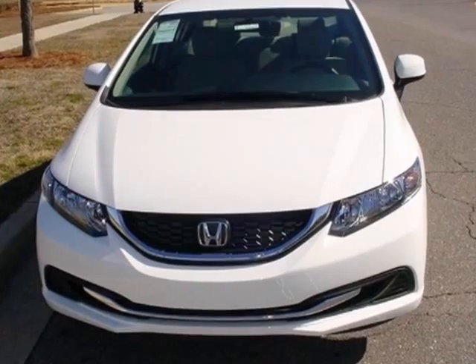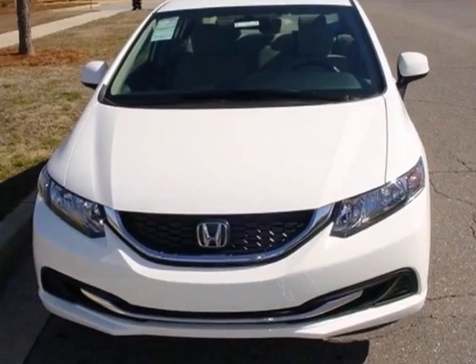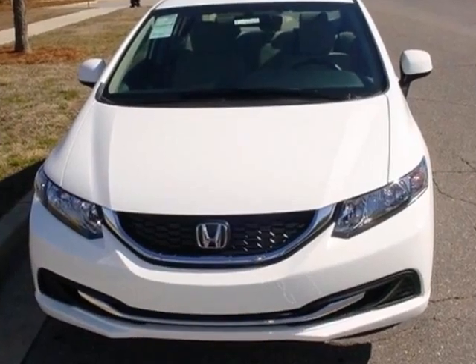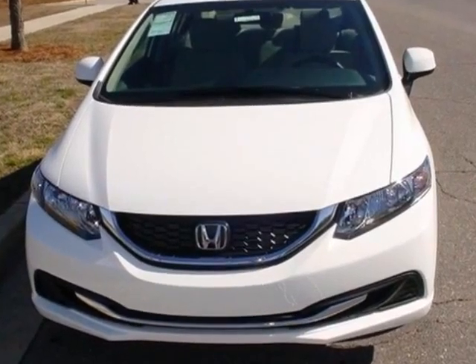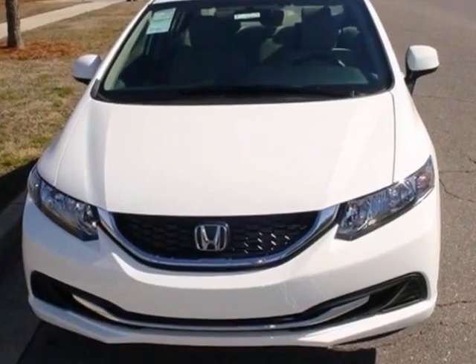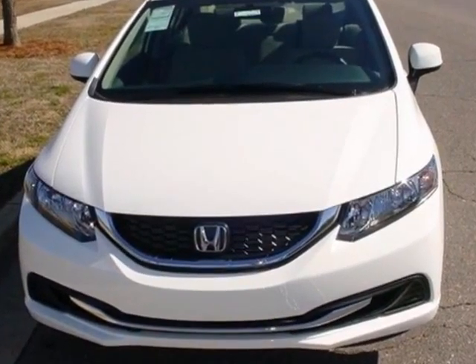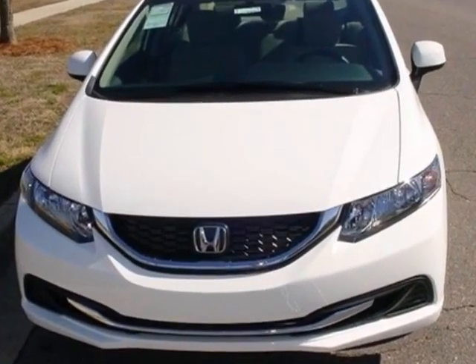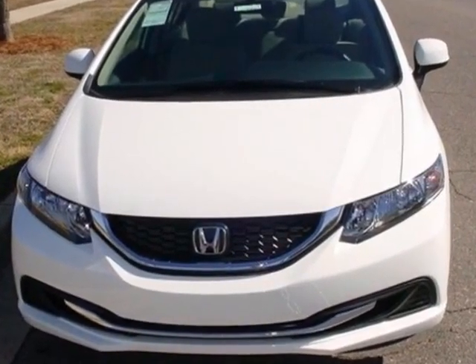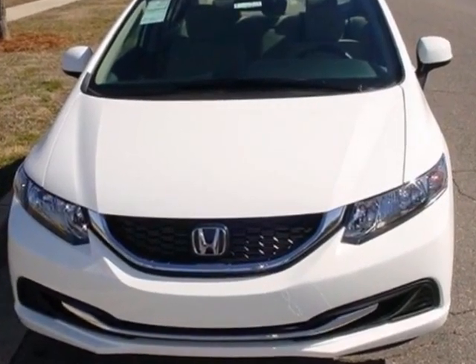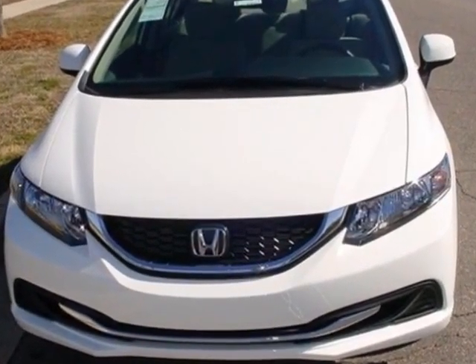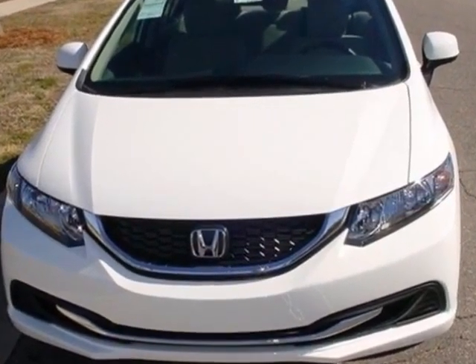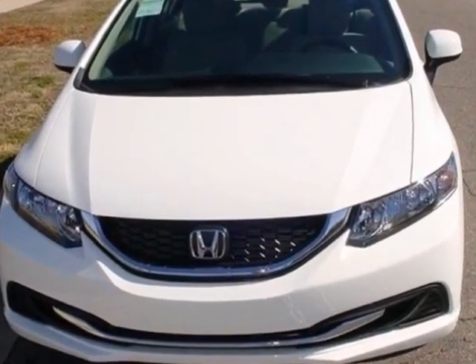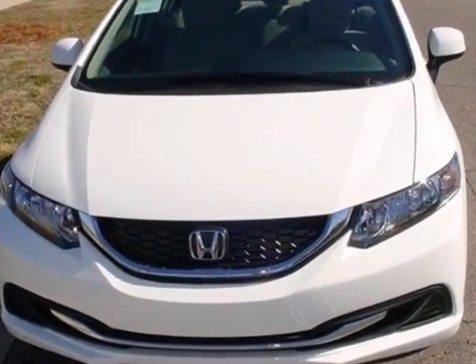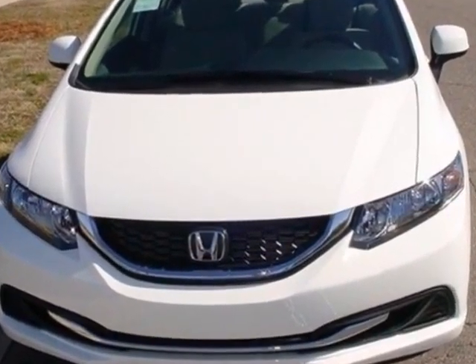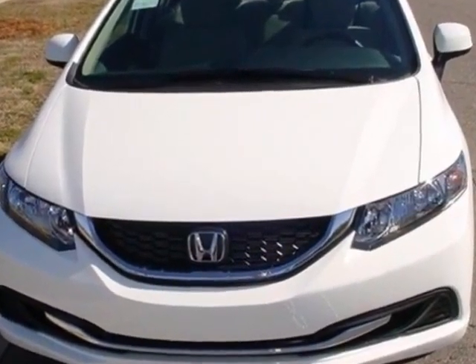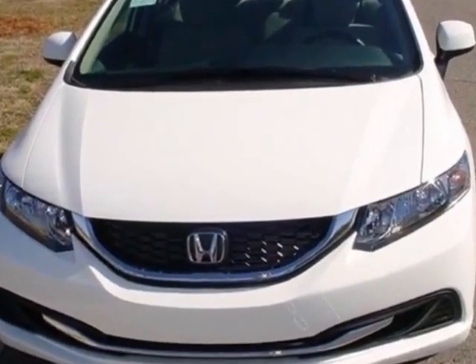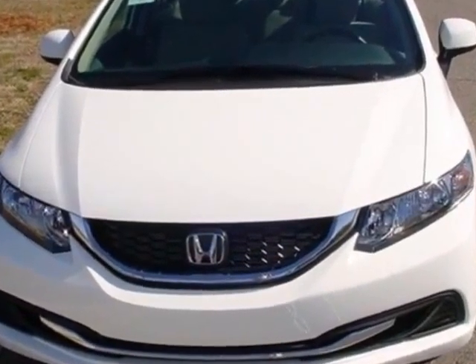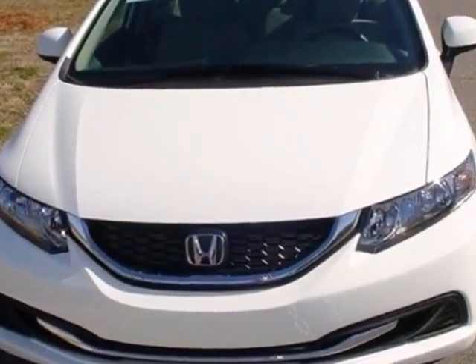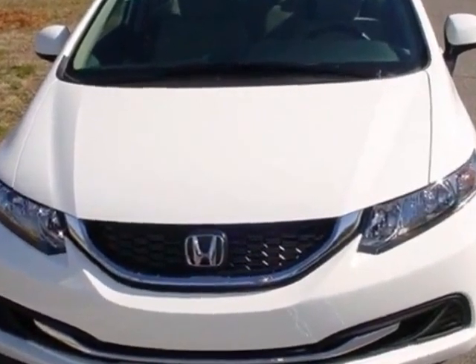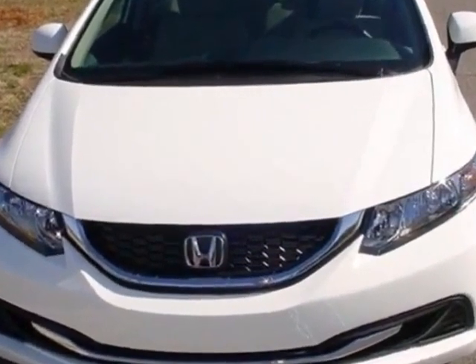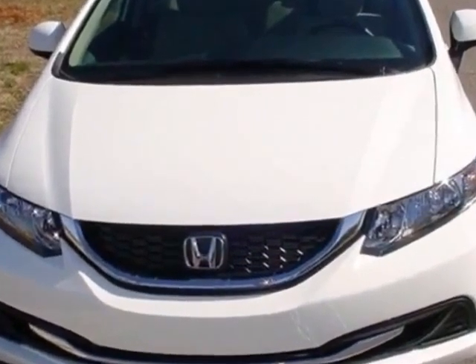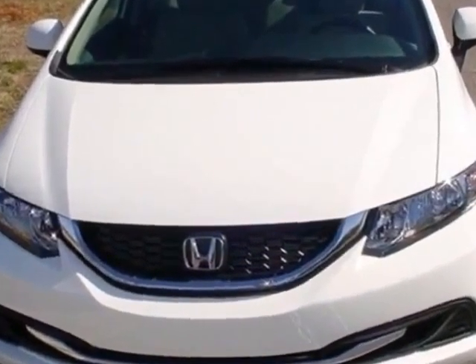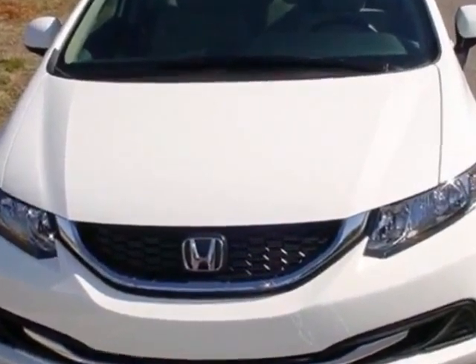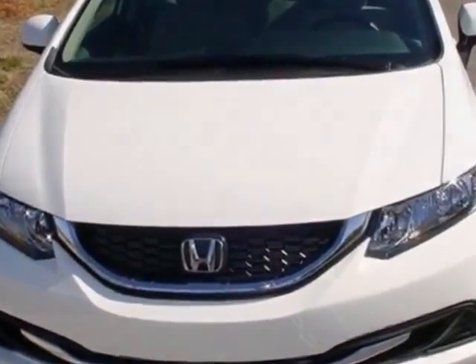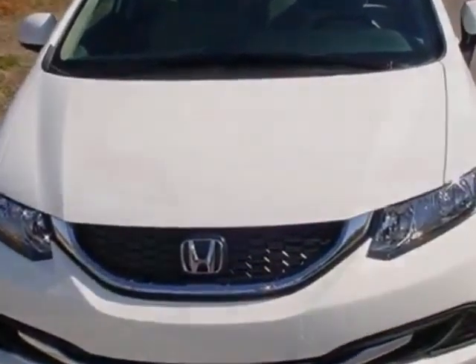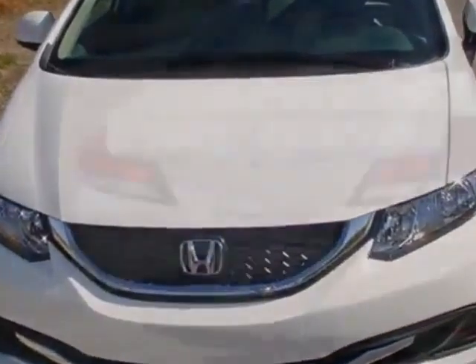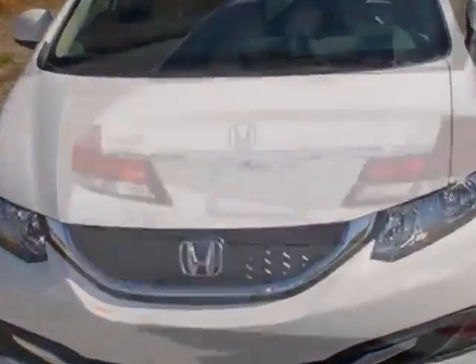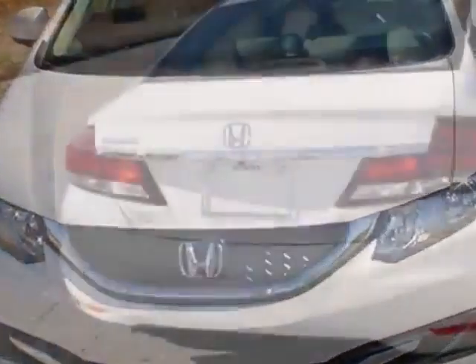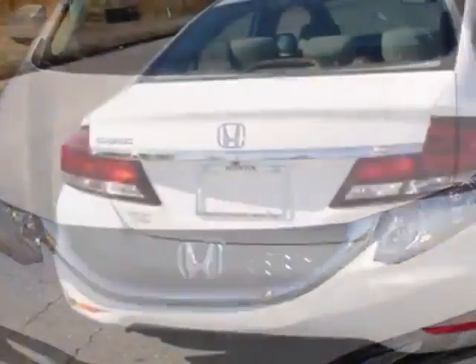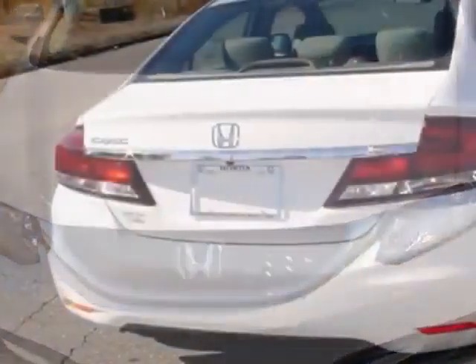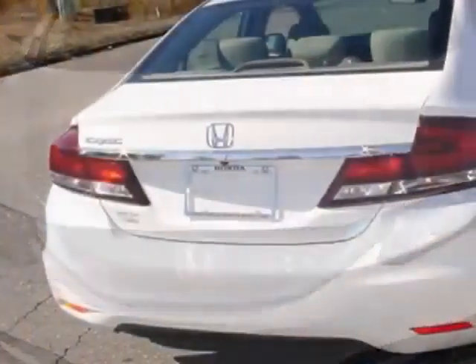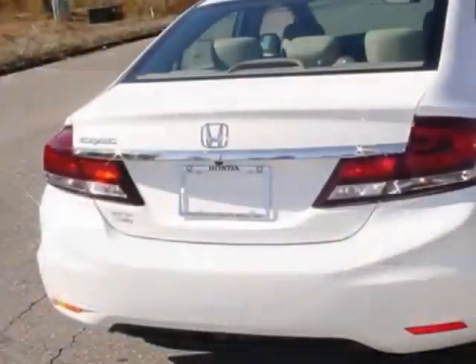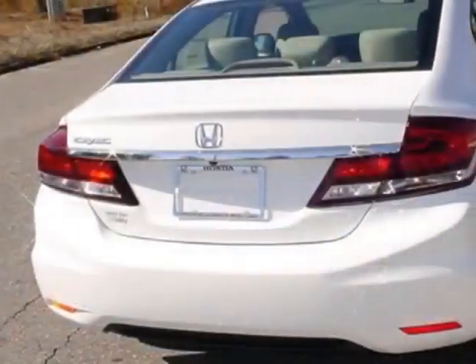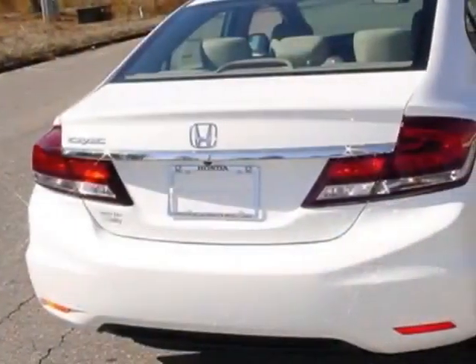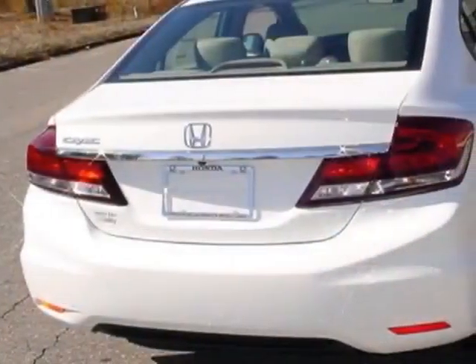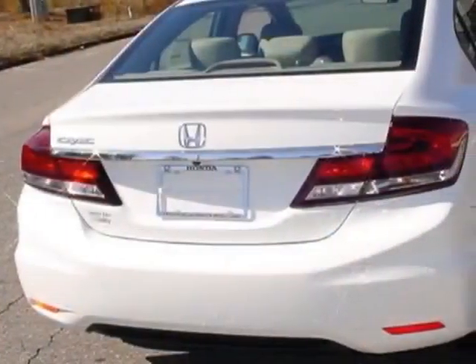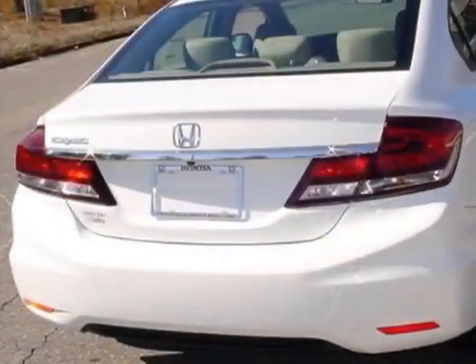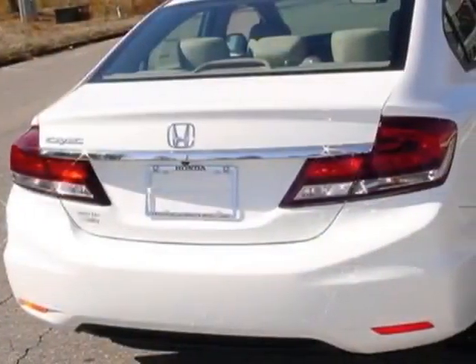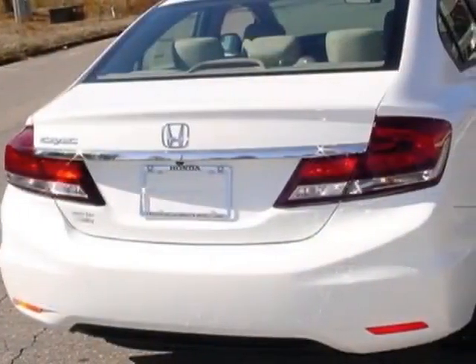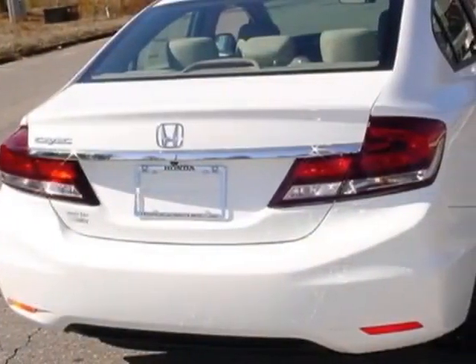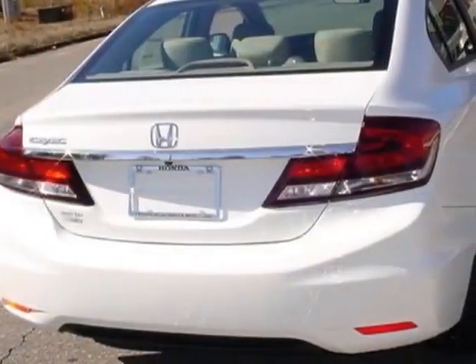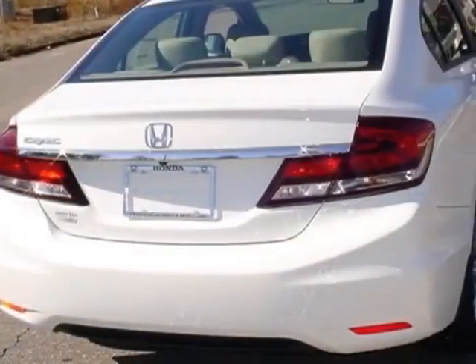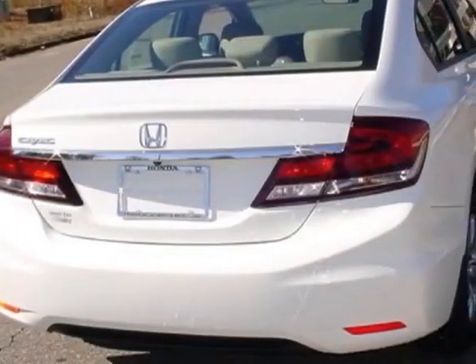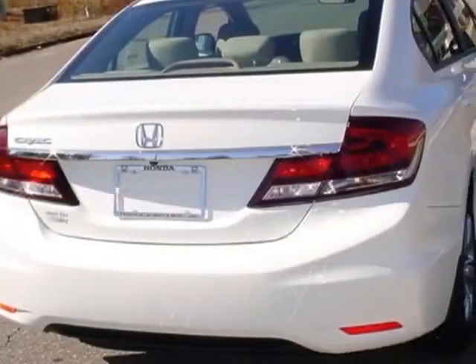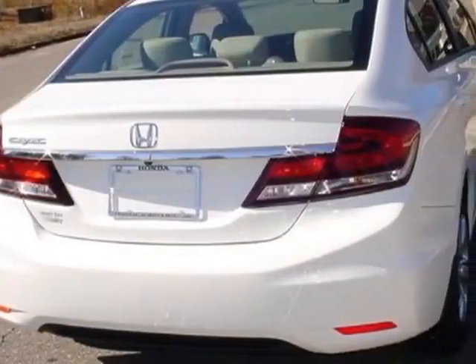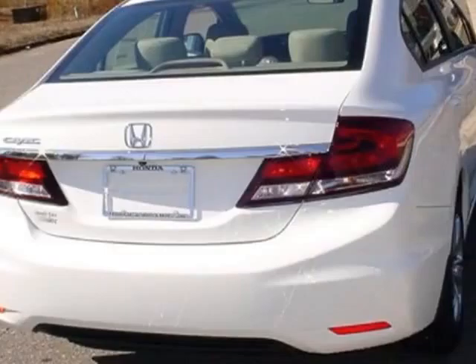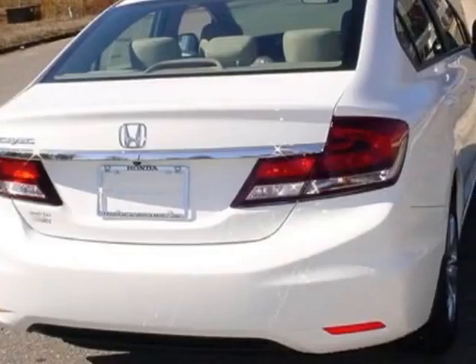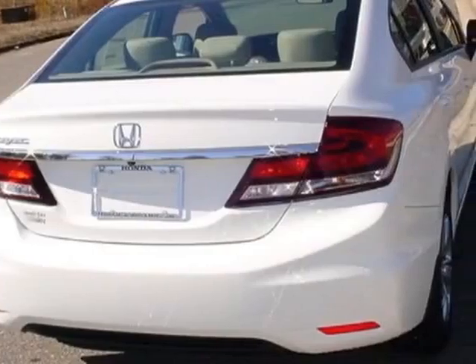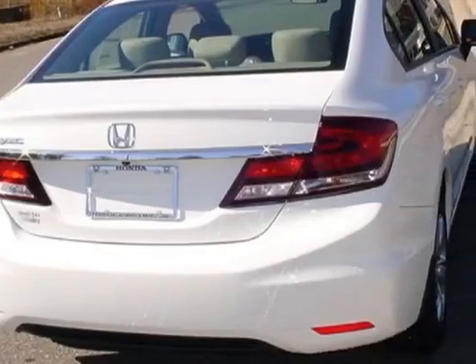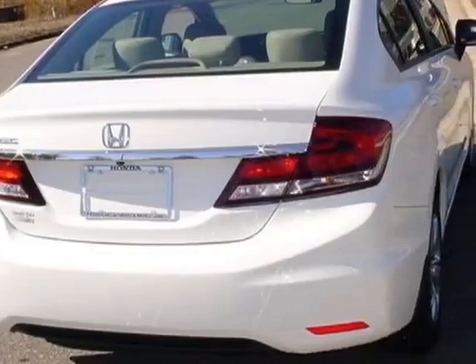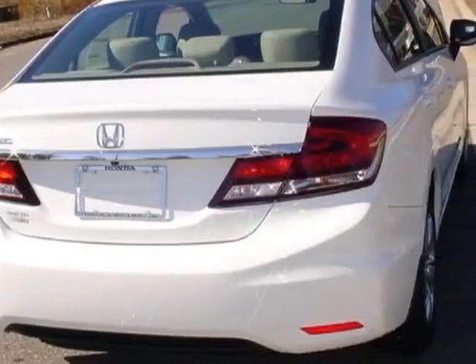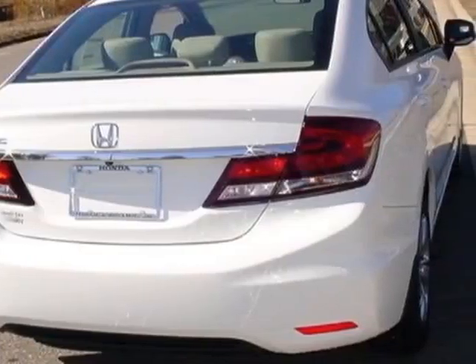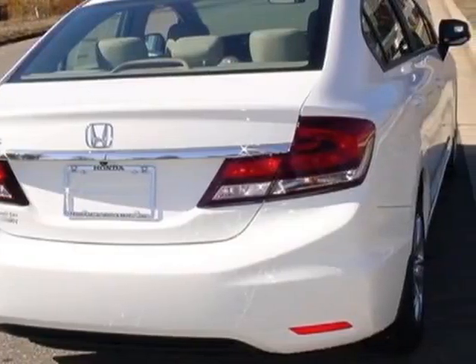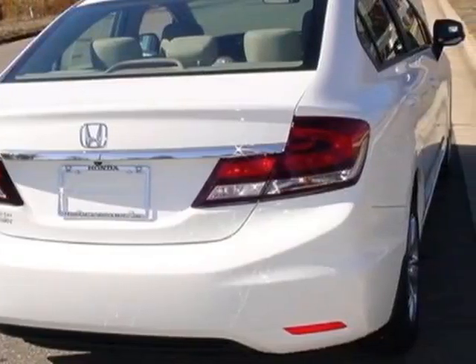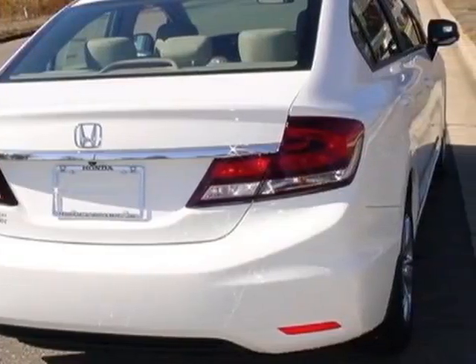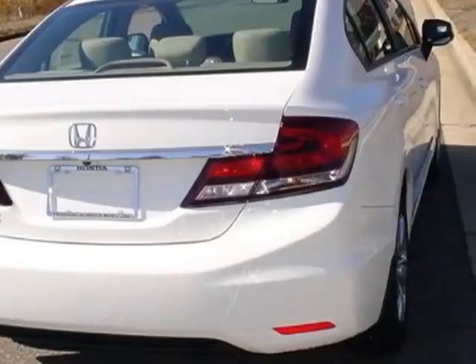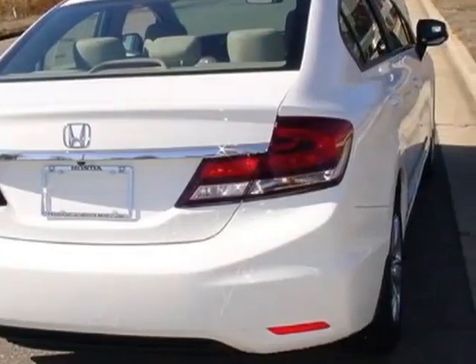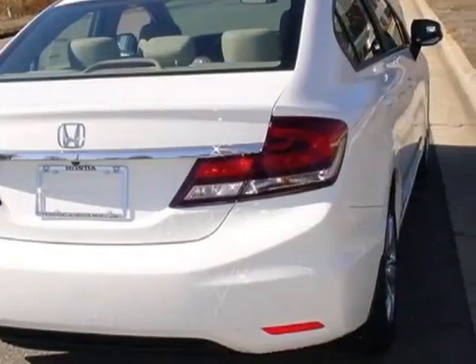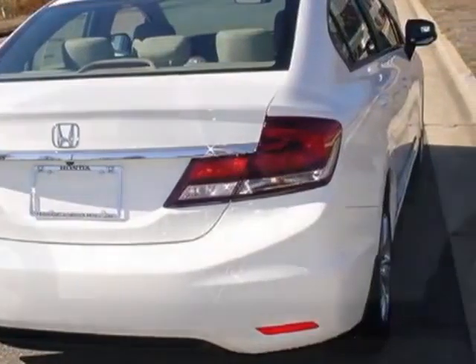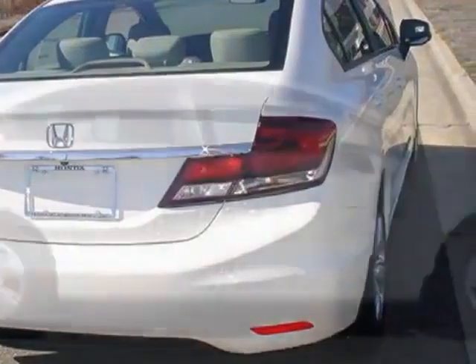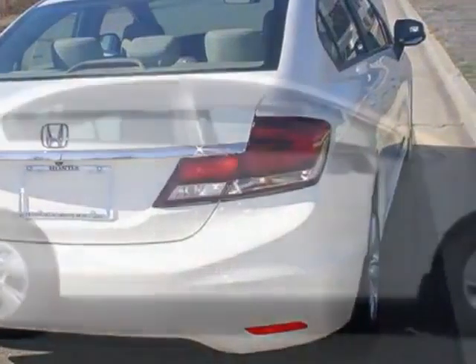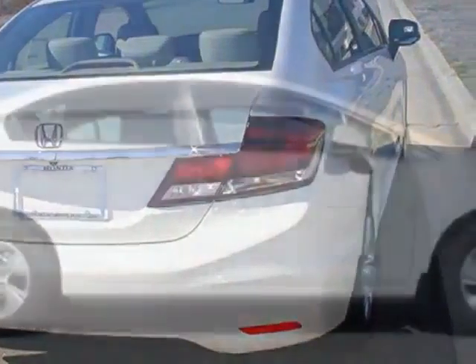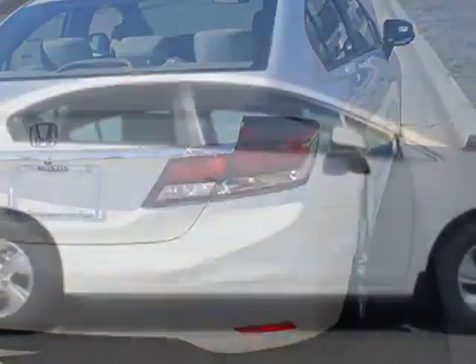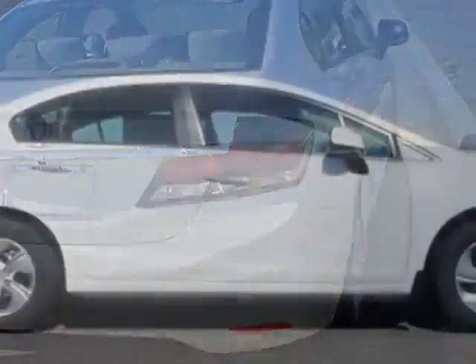Check out this new 2013 Honda Civic Sedan. For your protection, this vehicle has a full factory warranty.